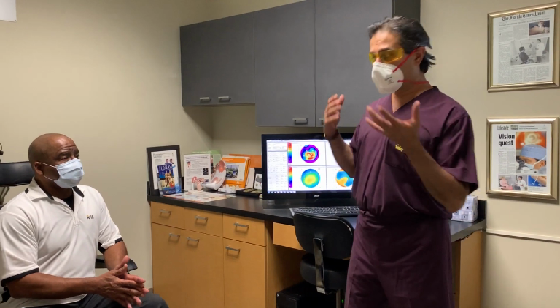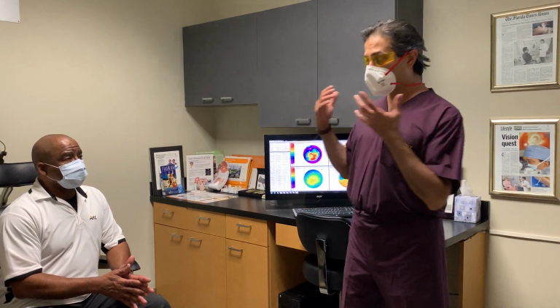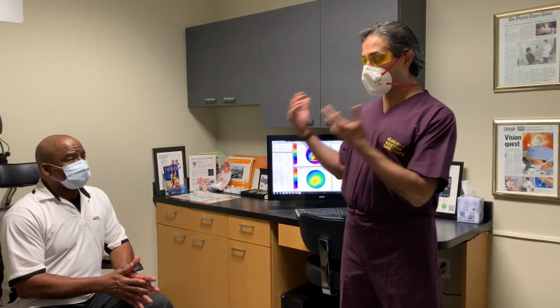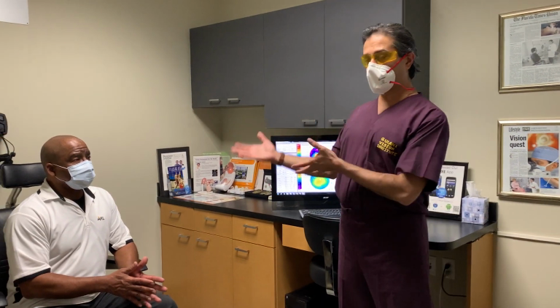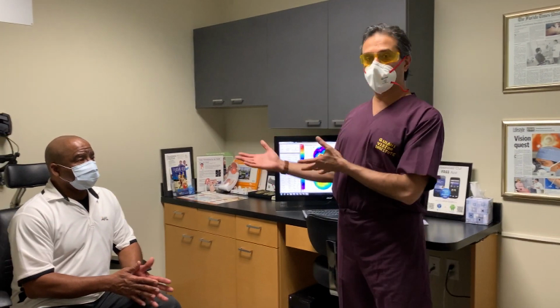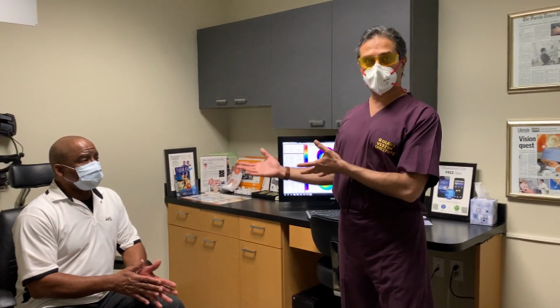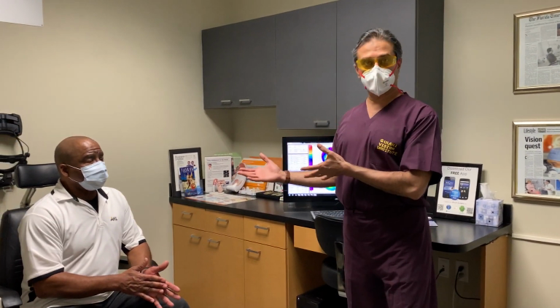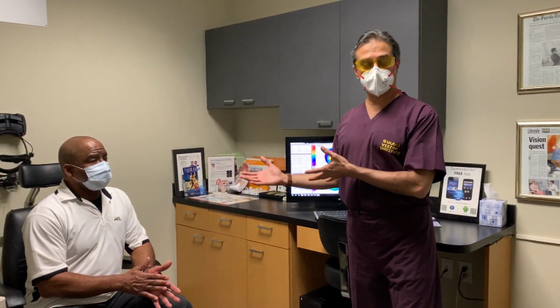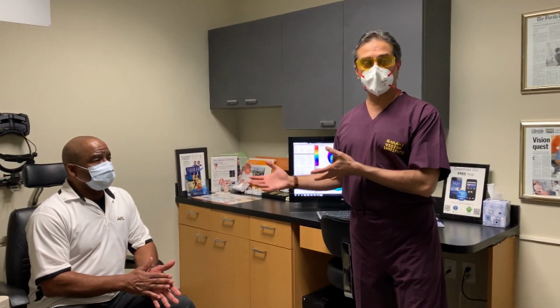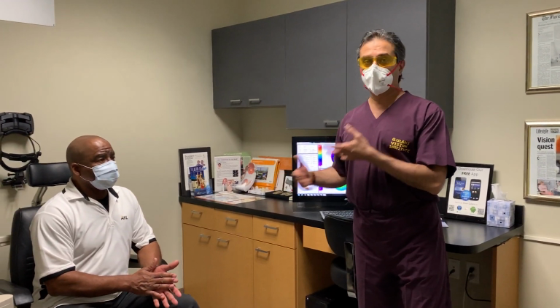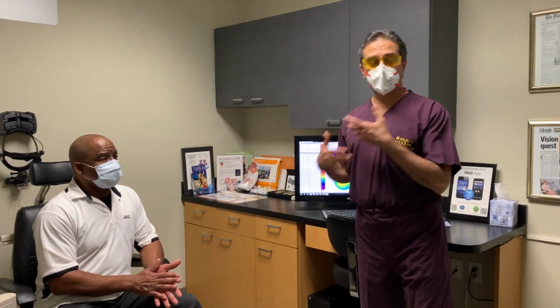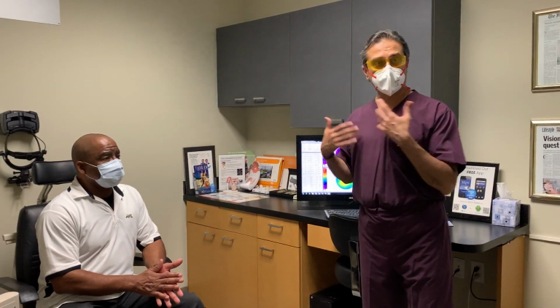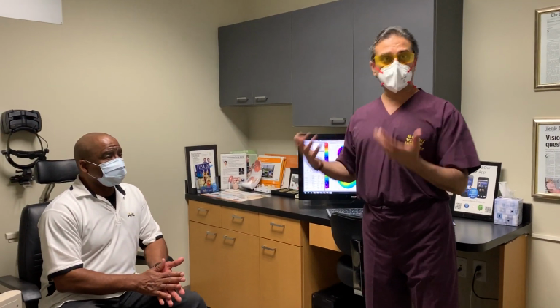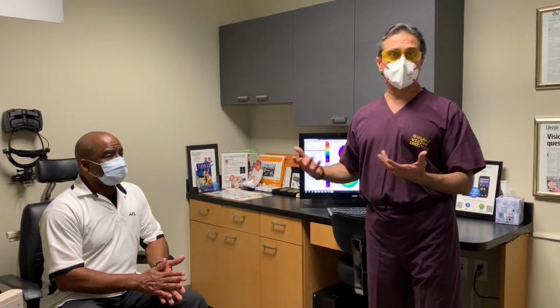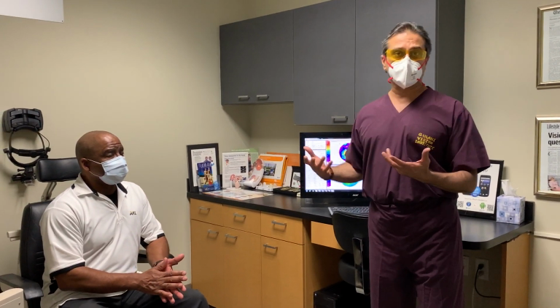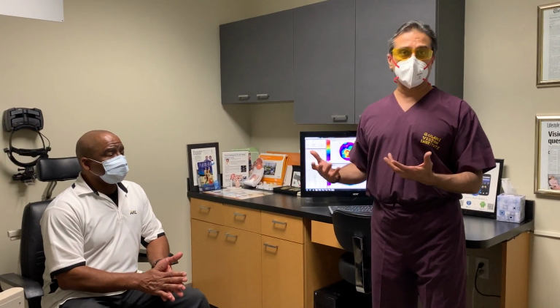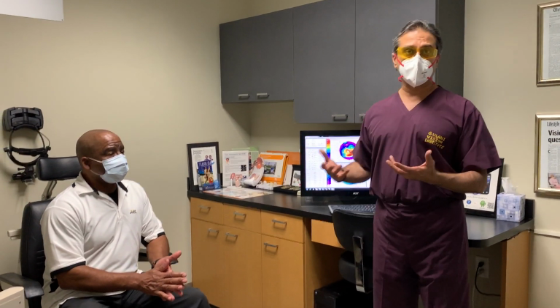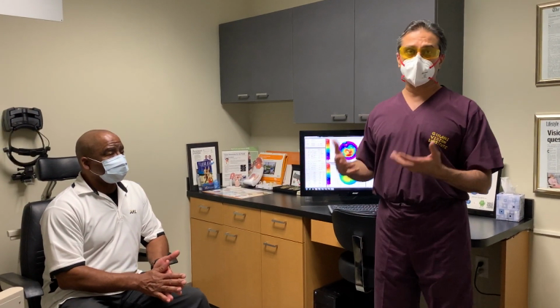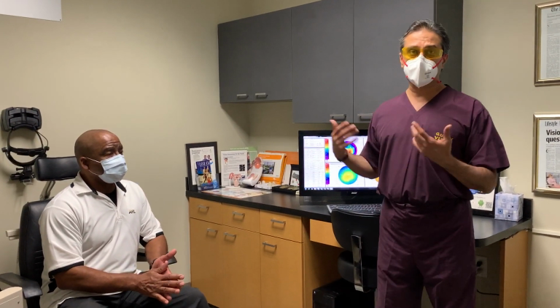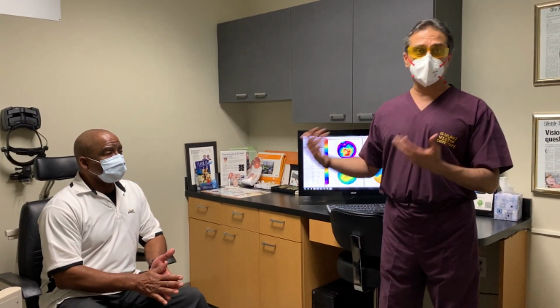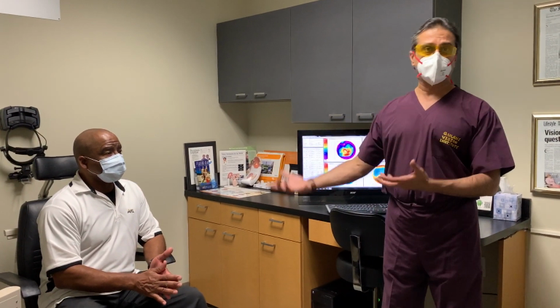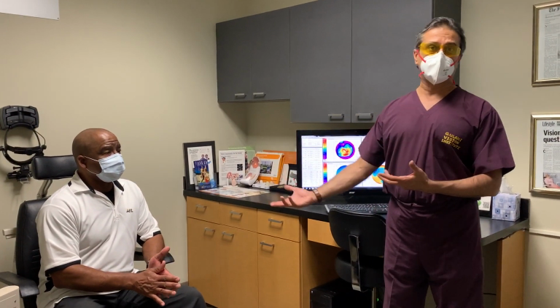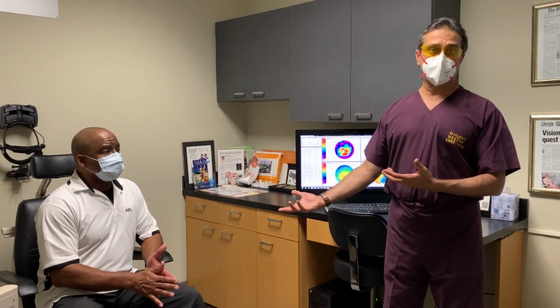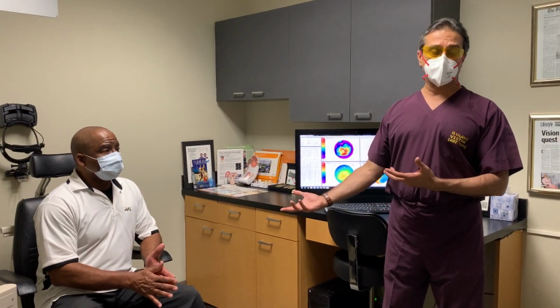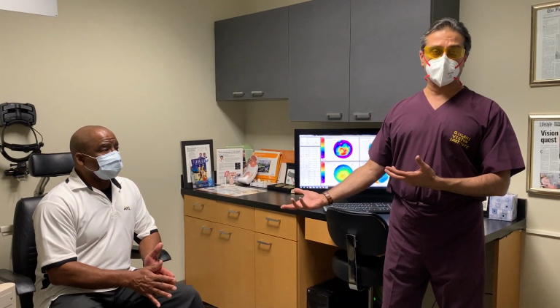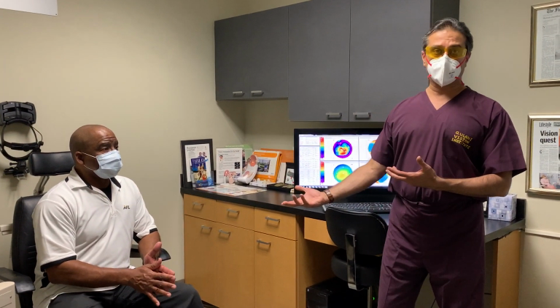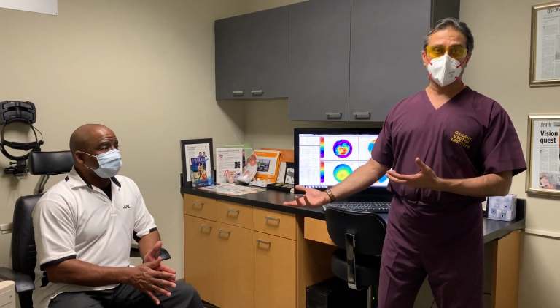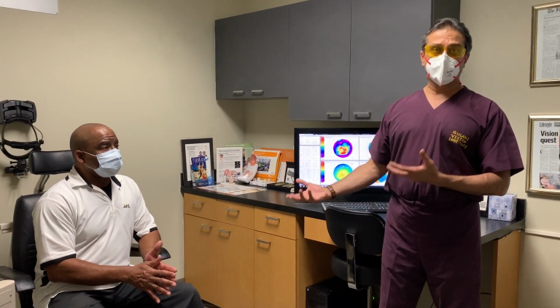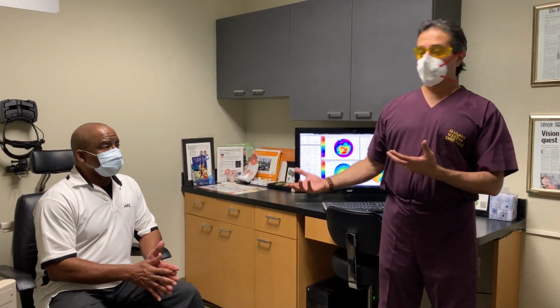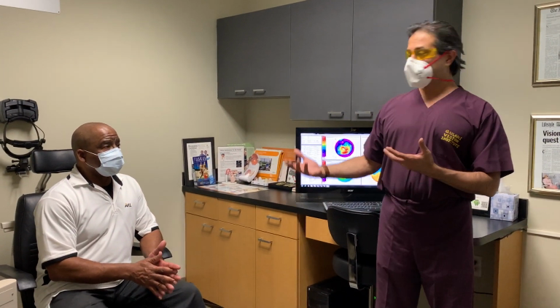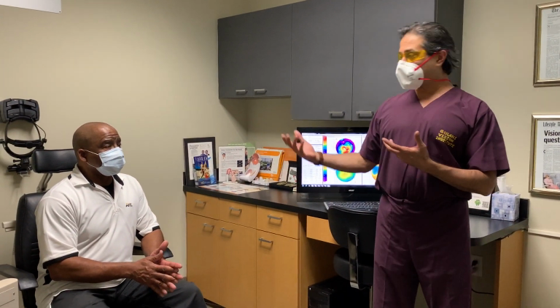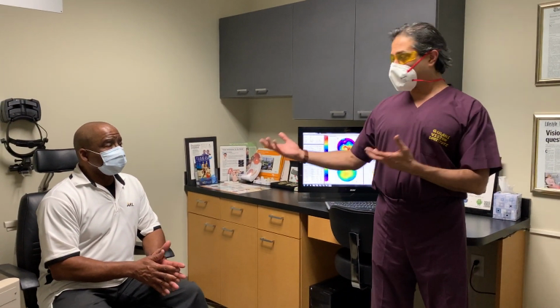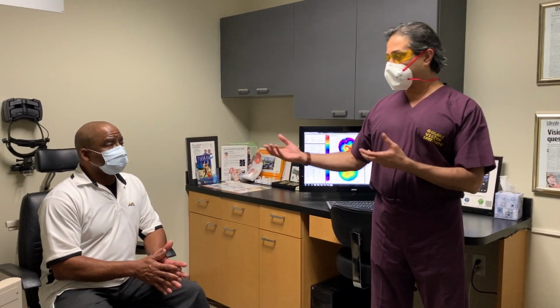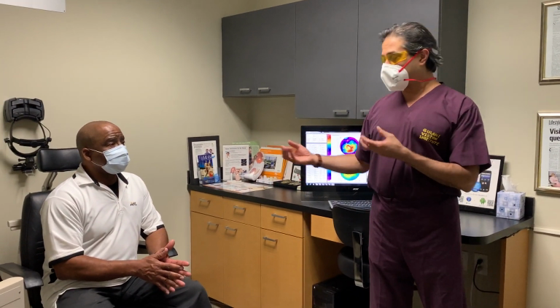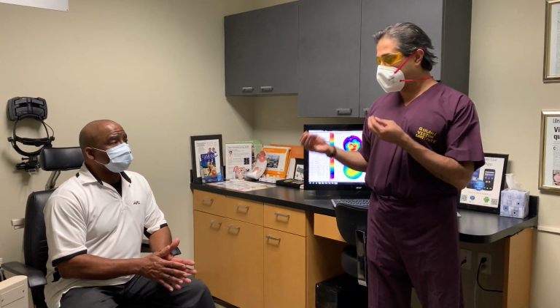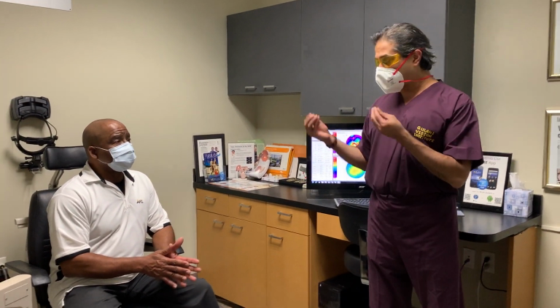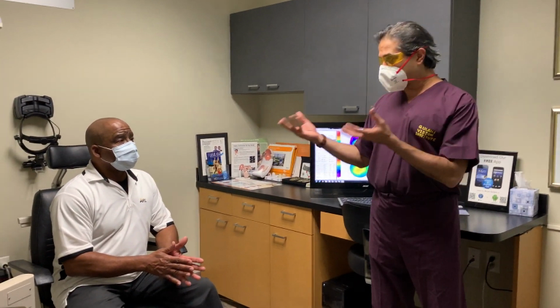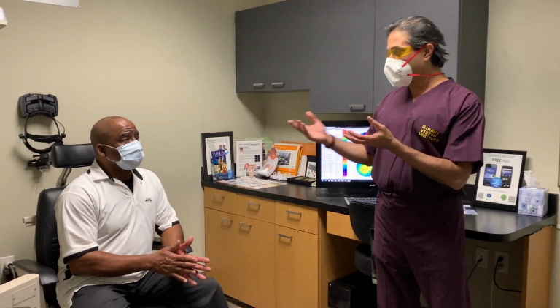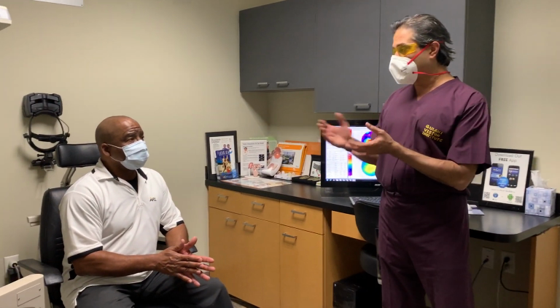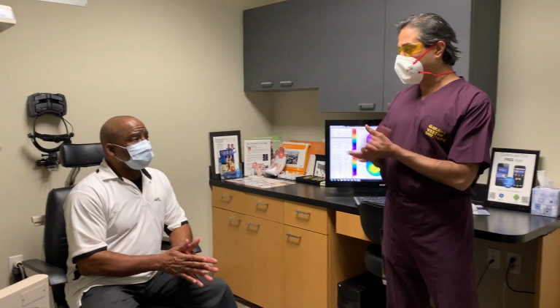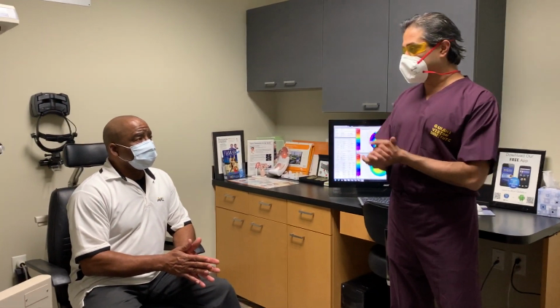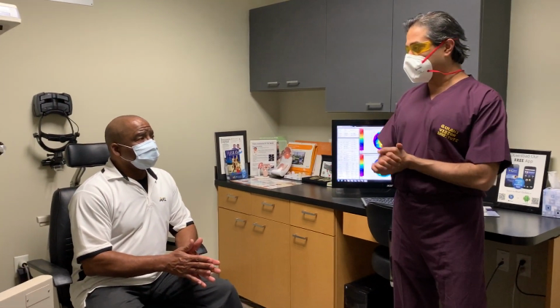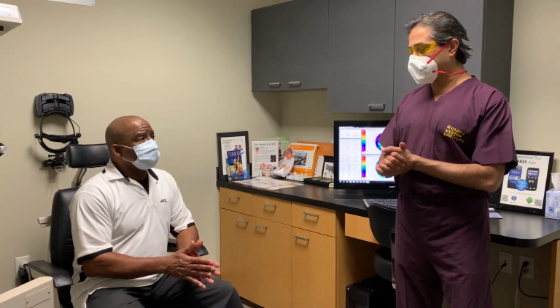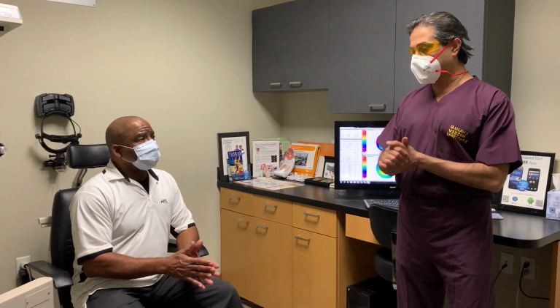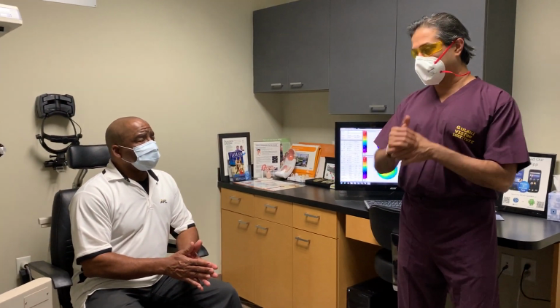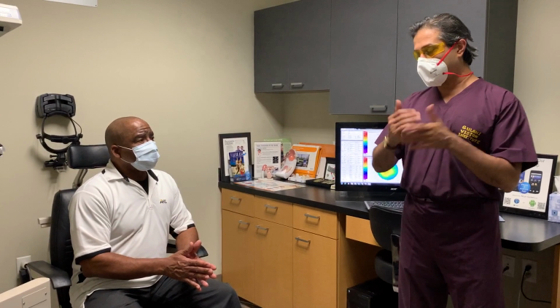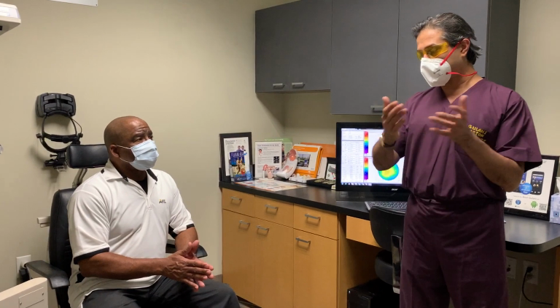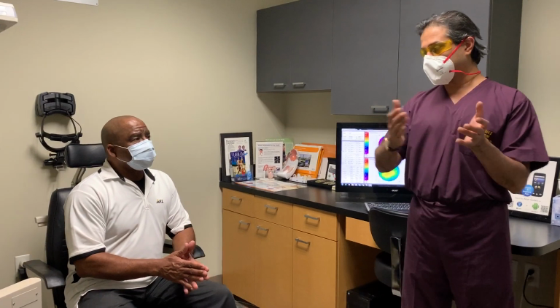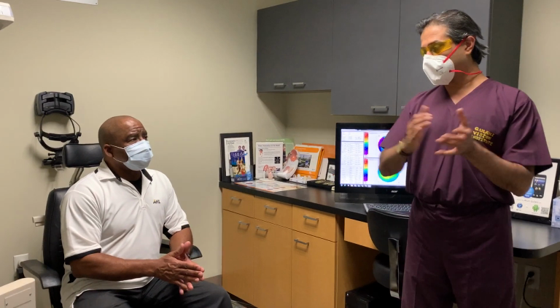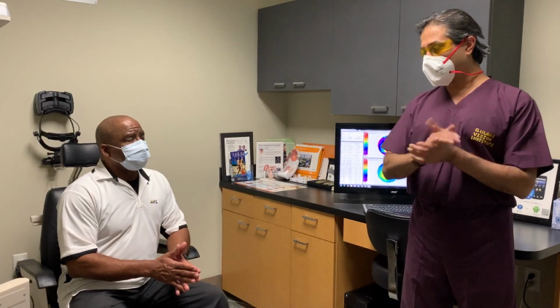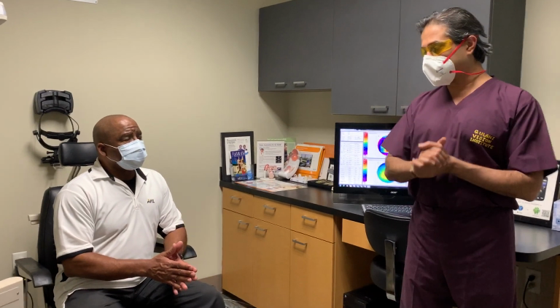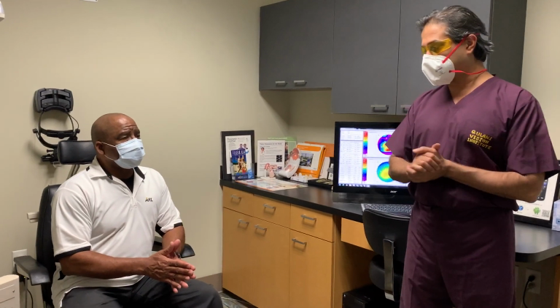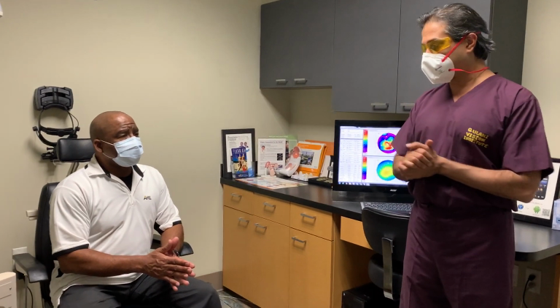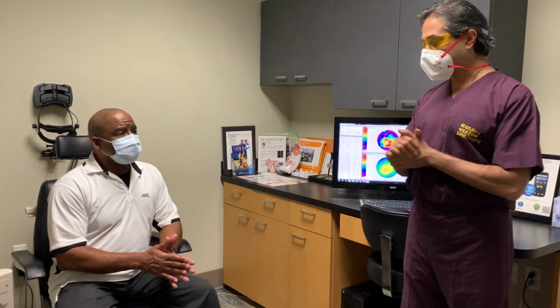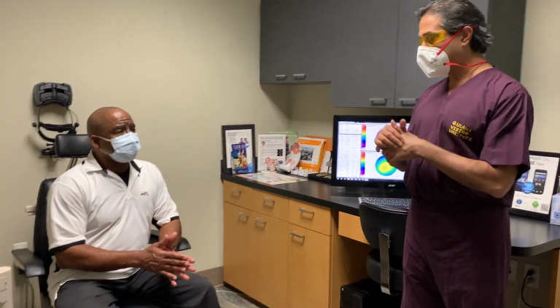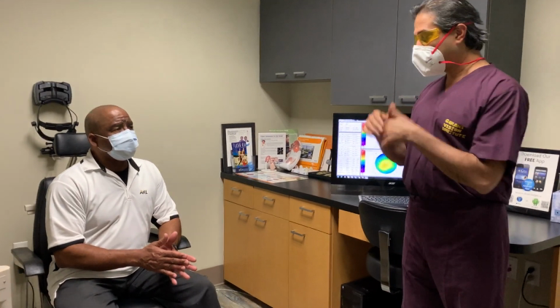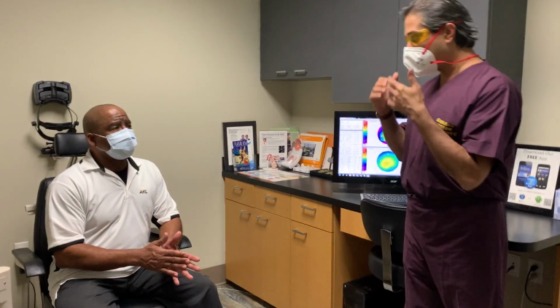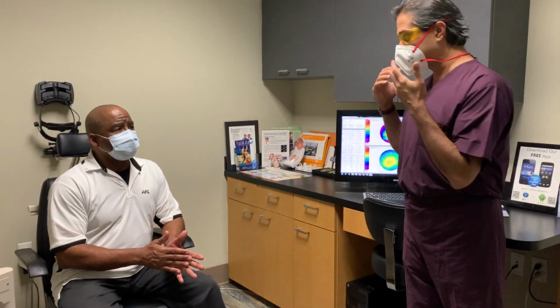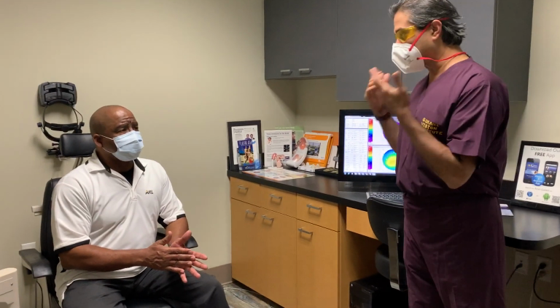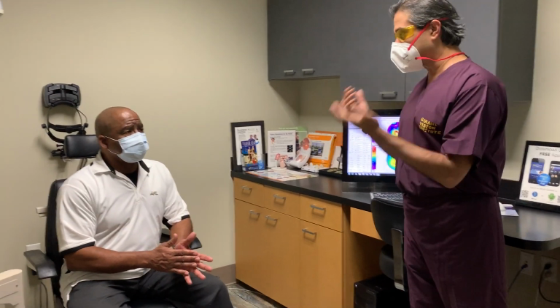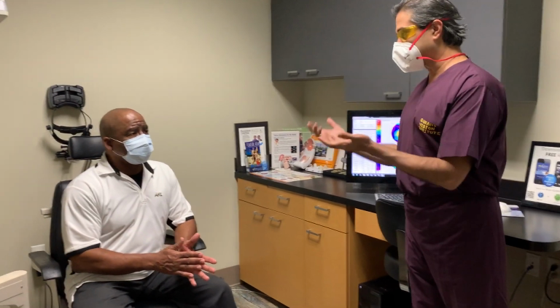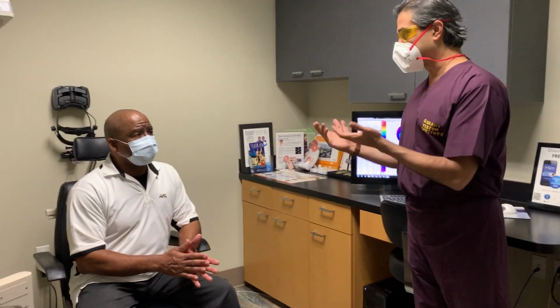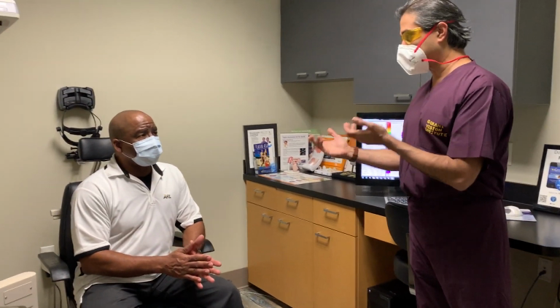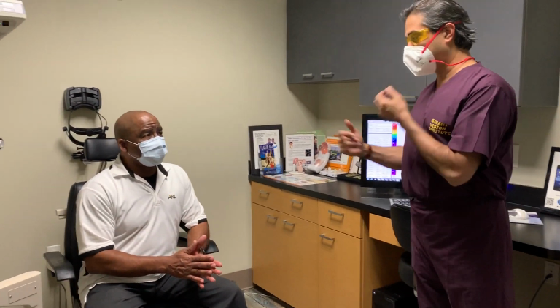As everything I do, I let my patients describe their outcomes because I do not believe in graphs and scattergrams, which can be changed or fudged. Real patients, real time, extremely demanding. So Frank, in a few words, please, for doctors who are watching — how is your vision today?